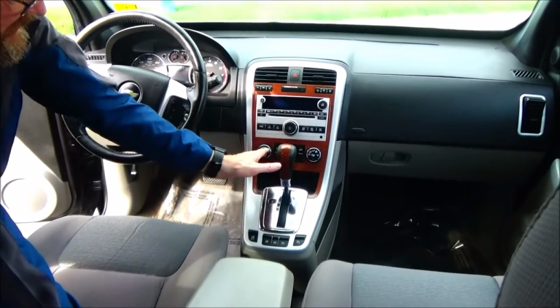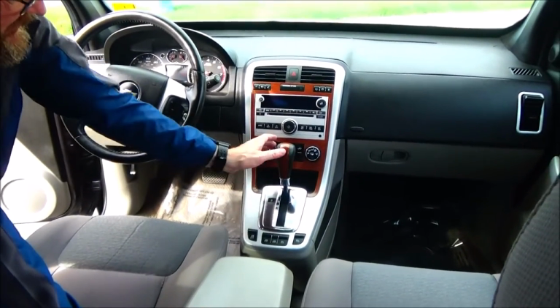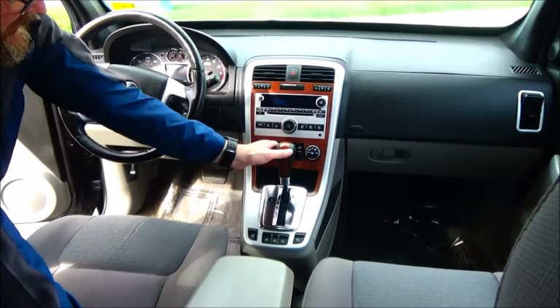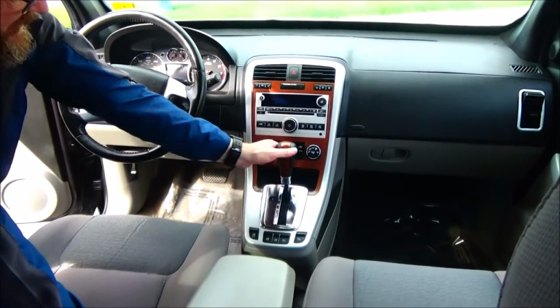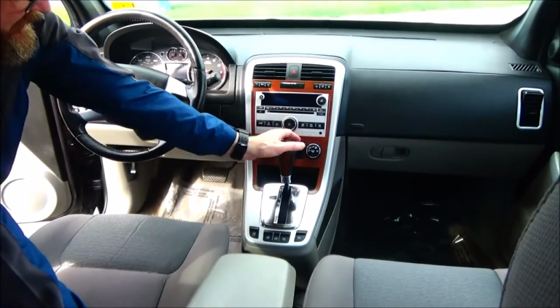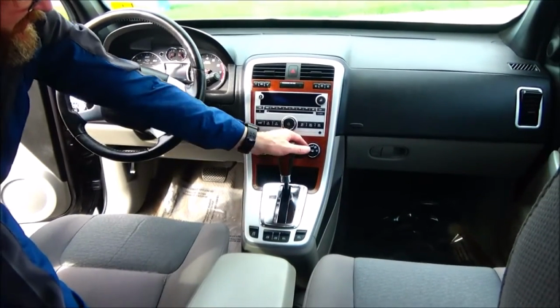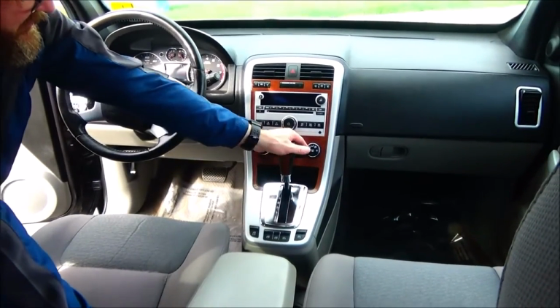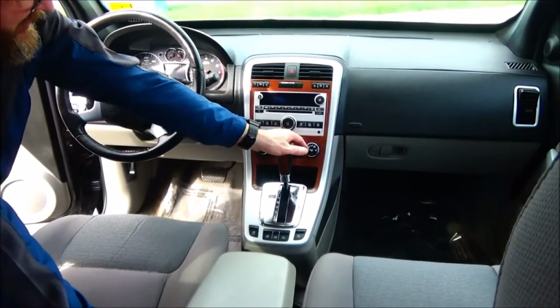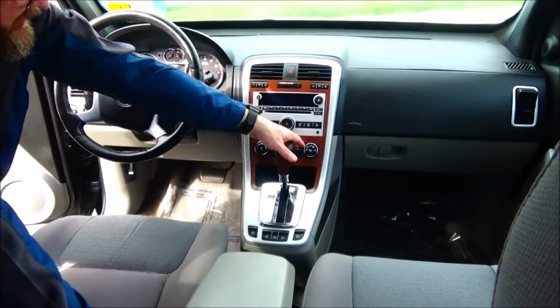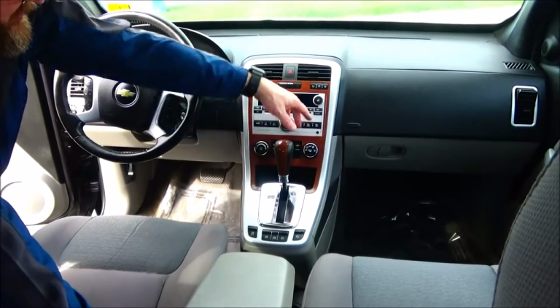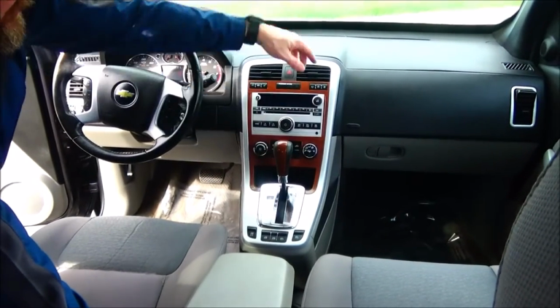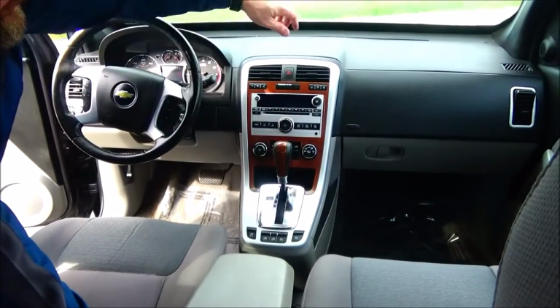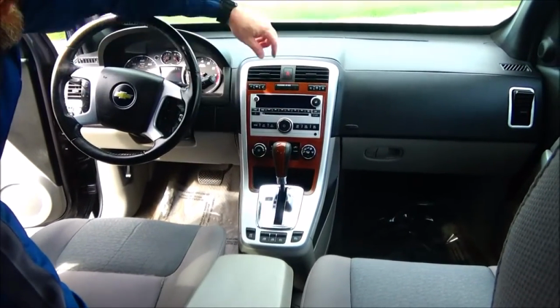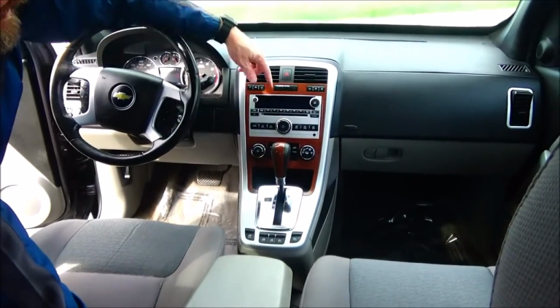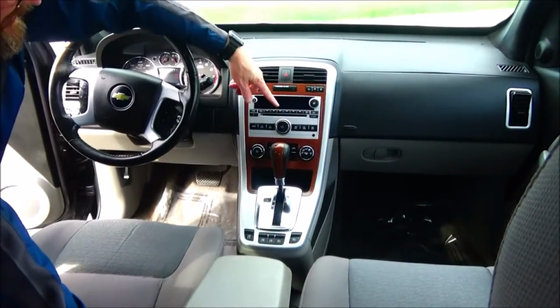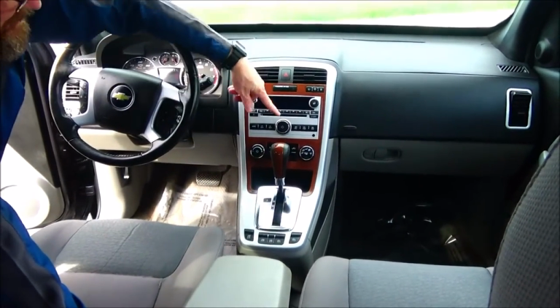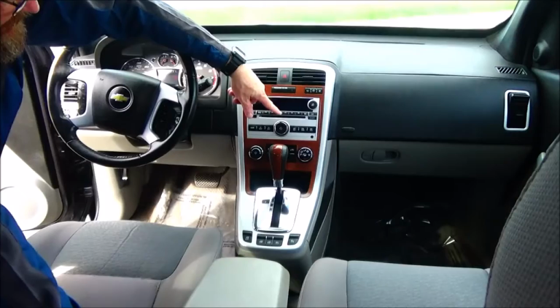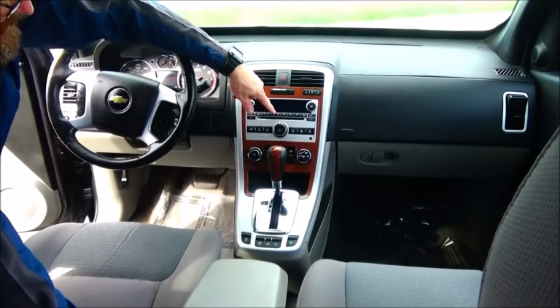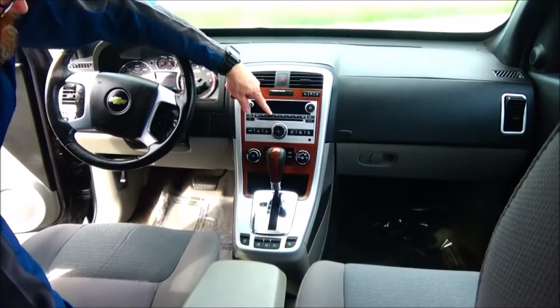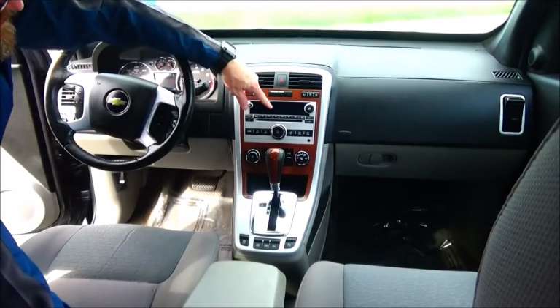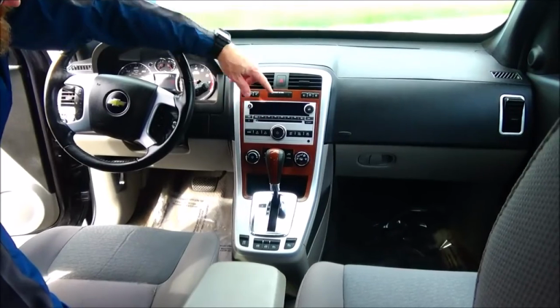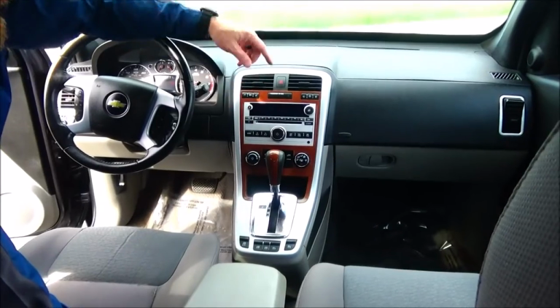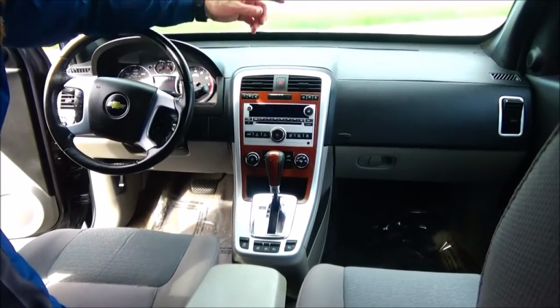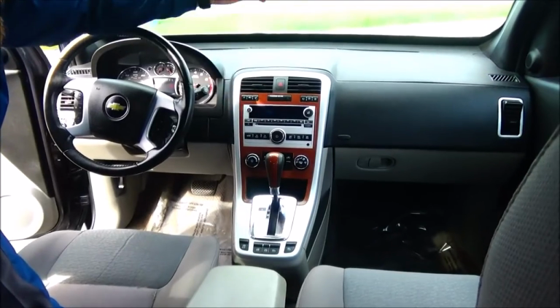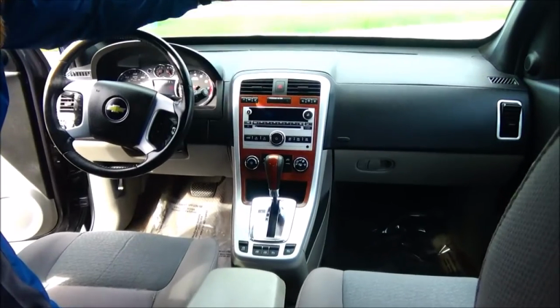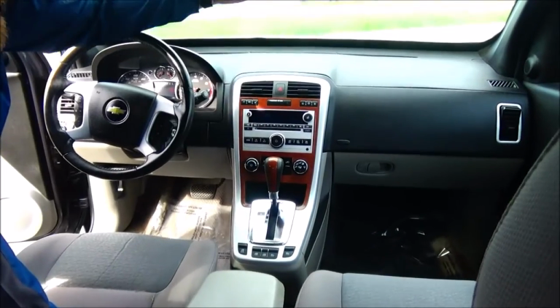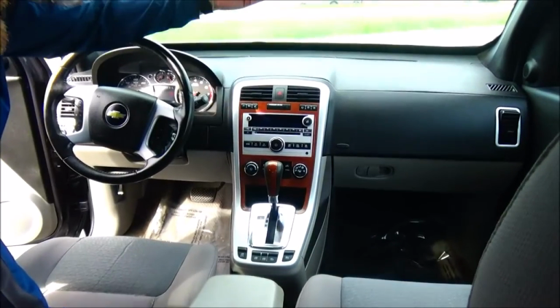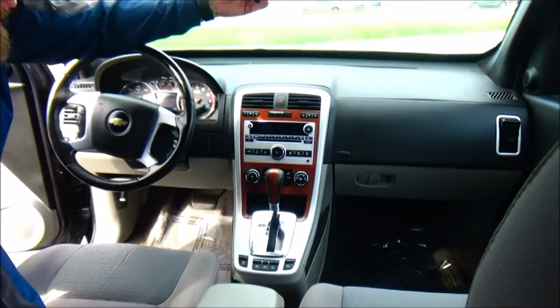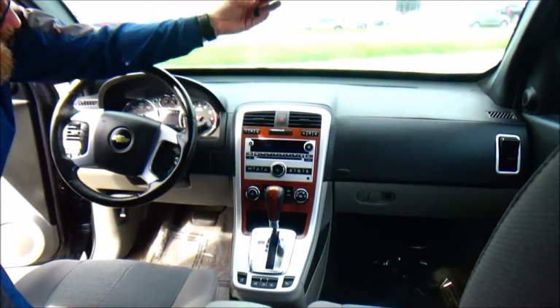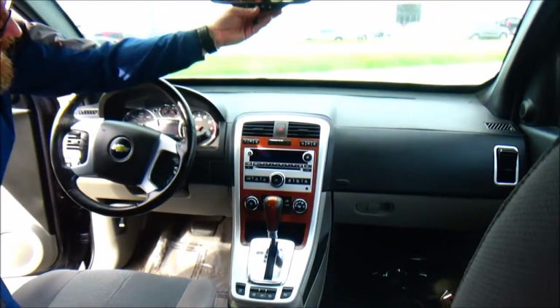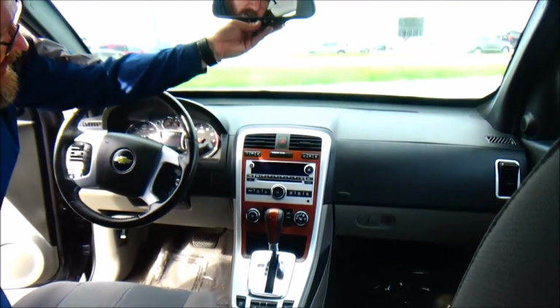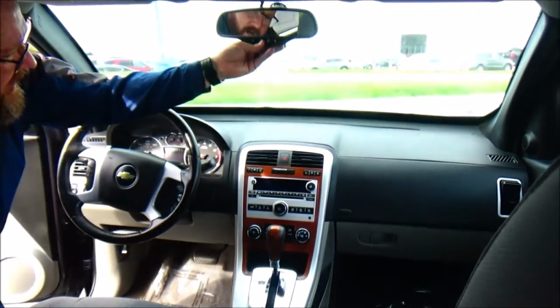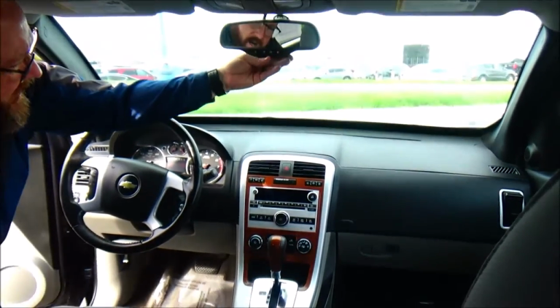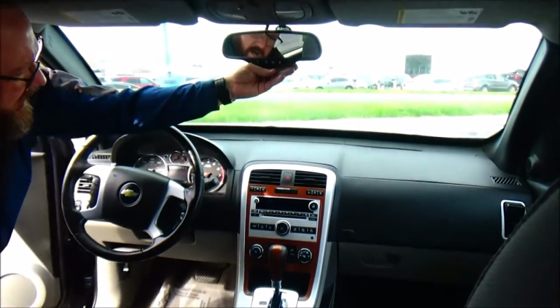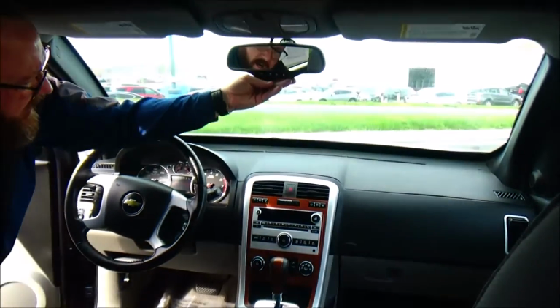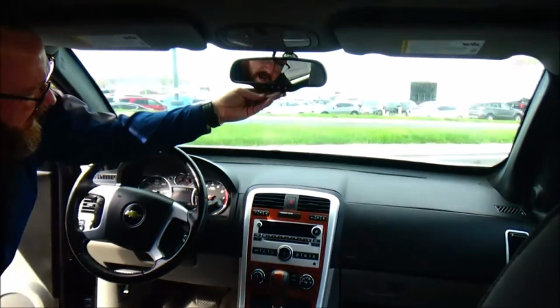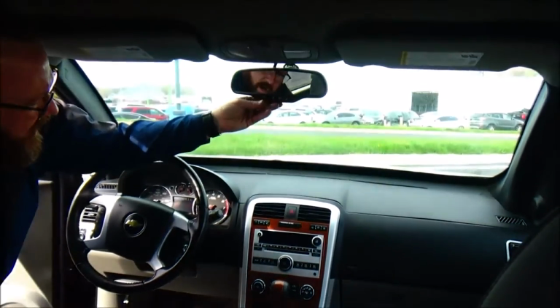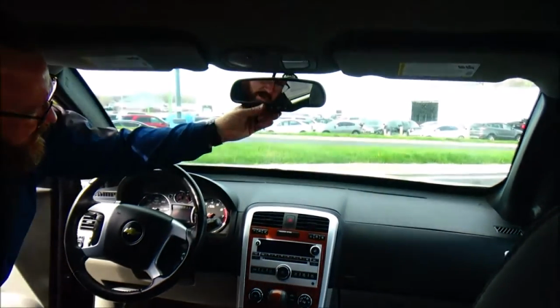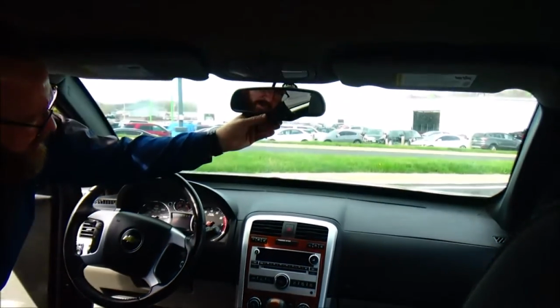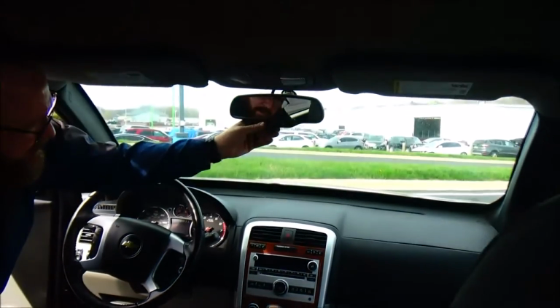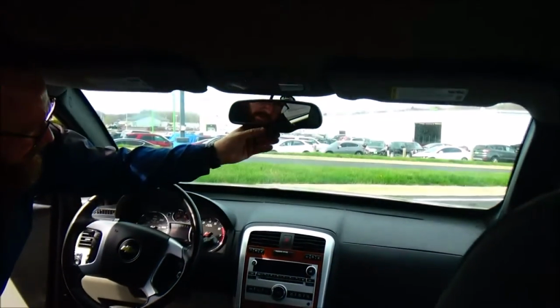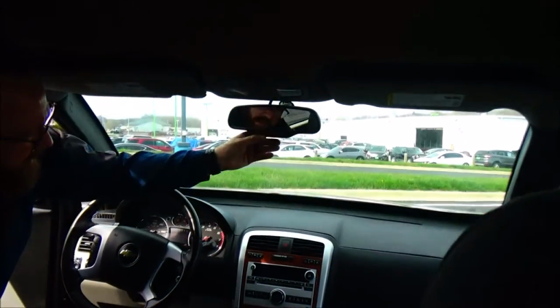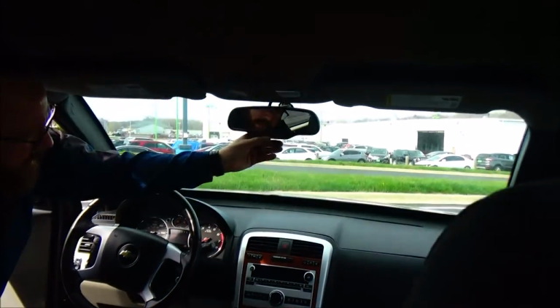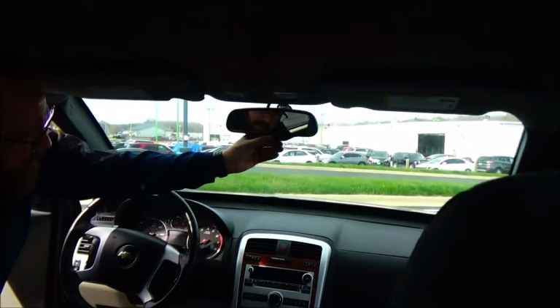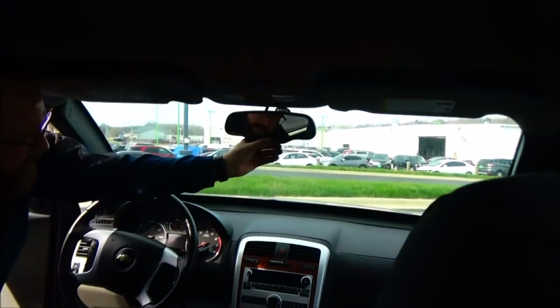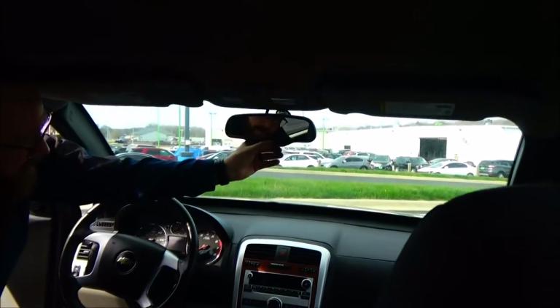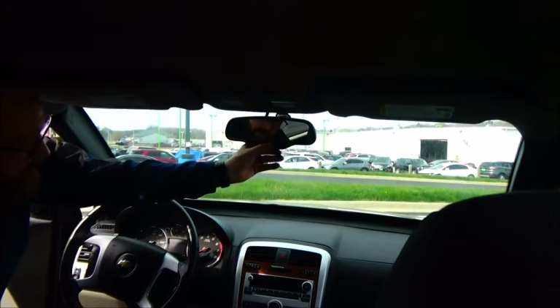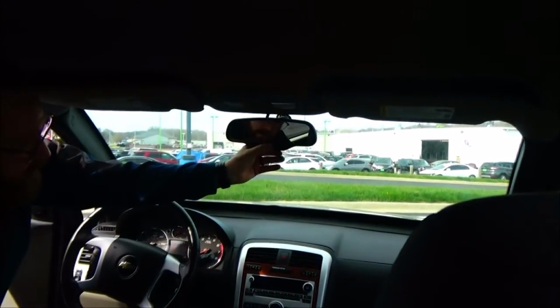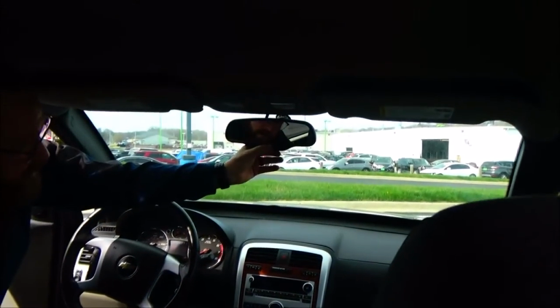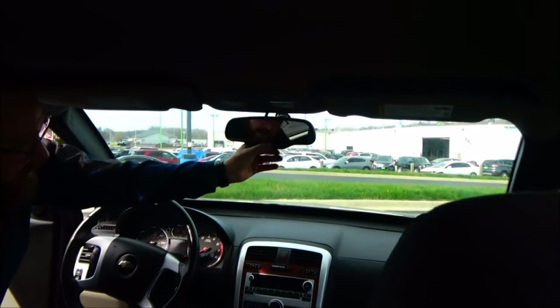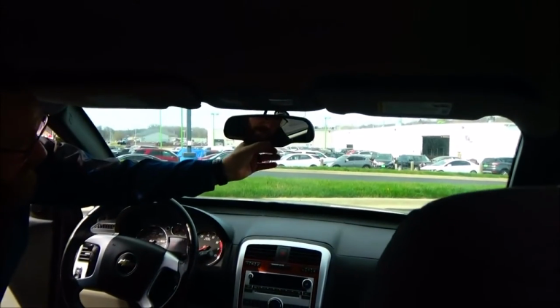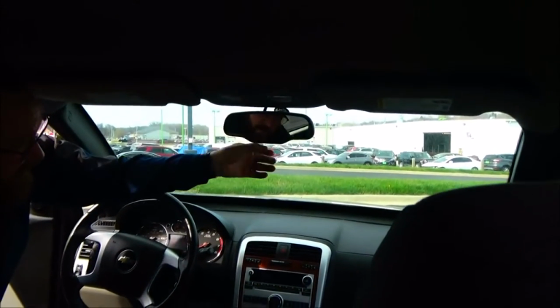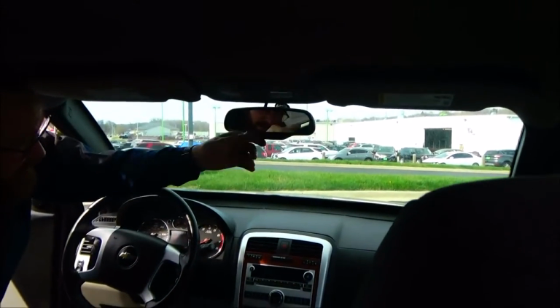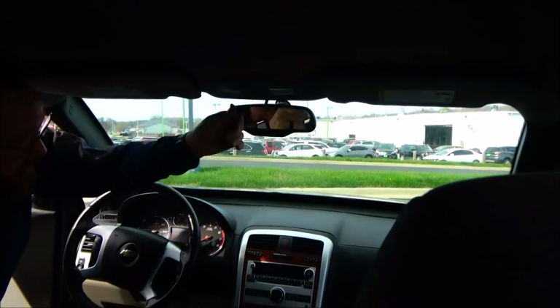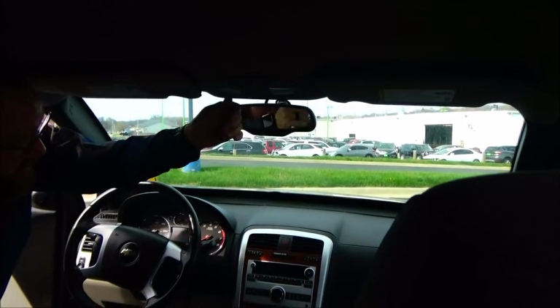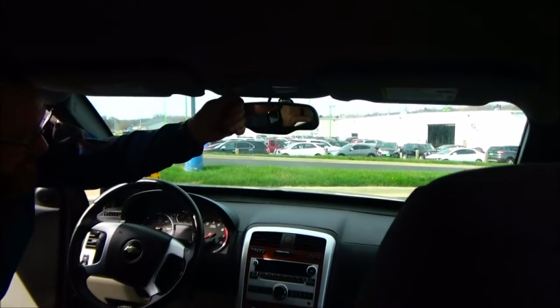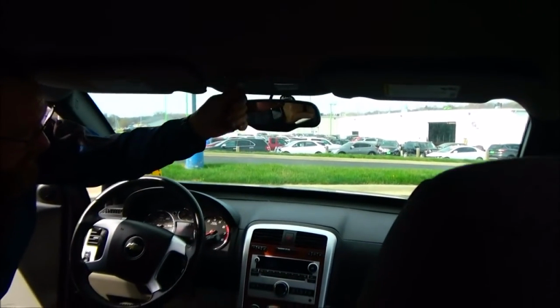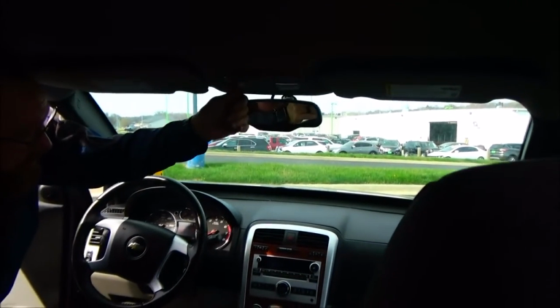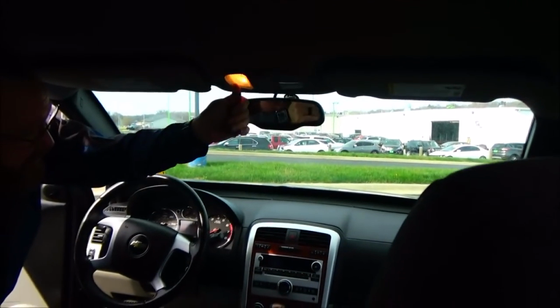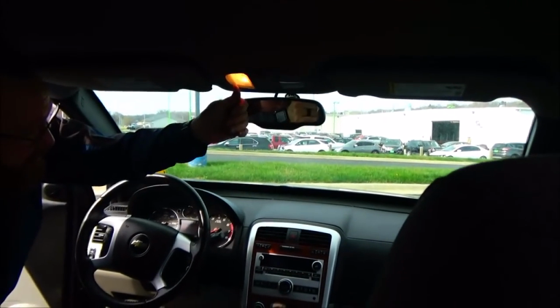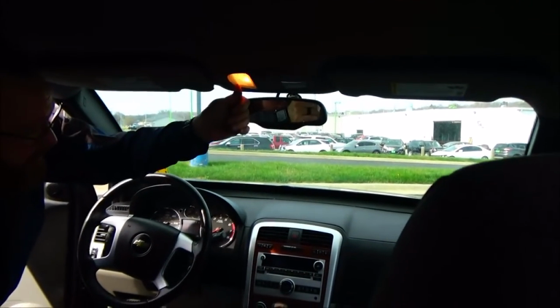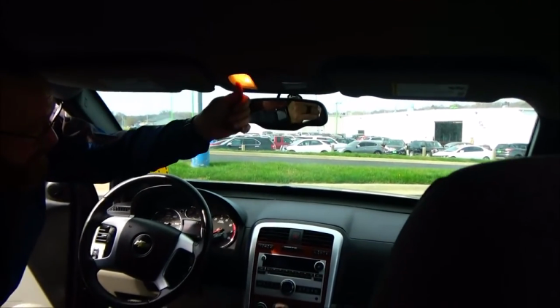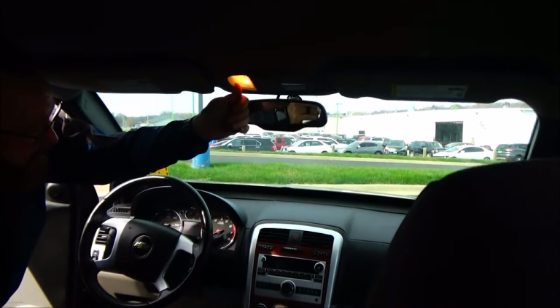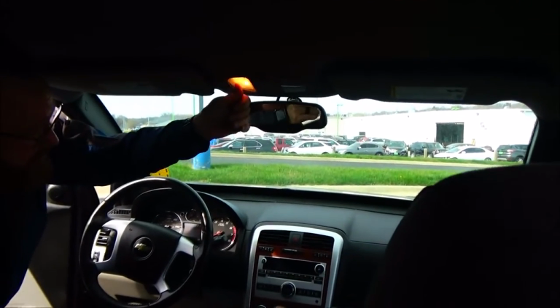Heating and air conditioning controls. AM, FM, CD stereo. Auto-dimming day/night mirror. Free trial of OnStar. Map lights.